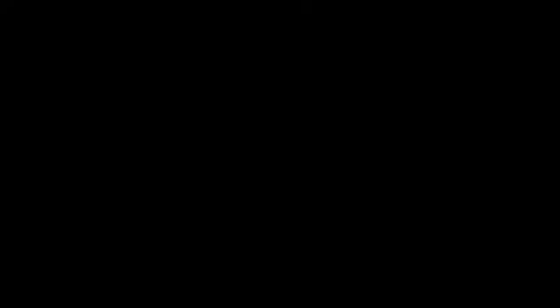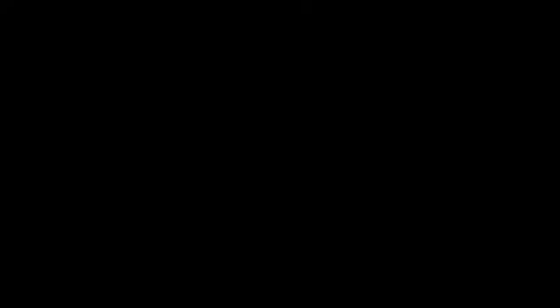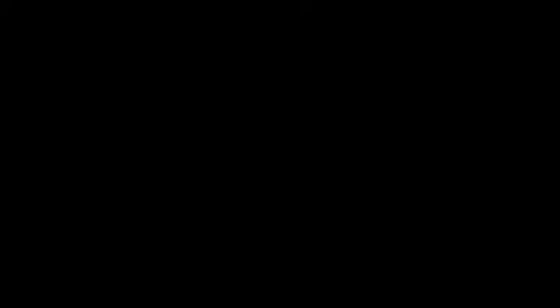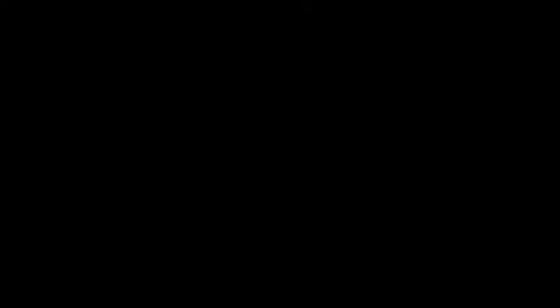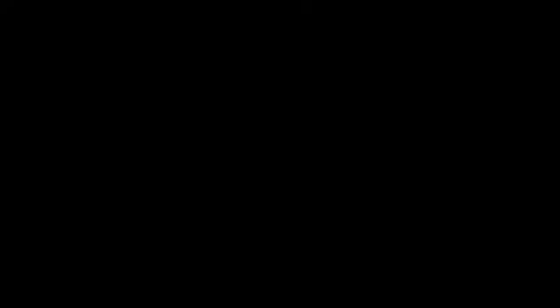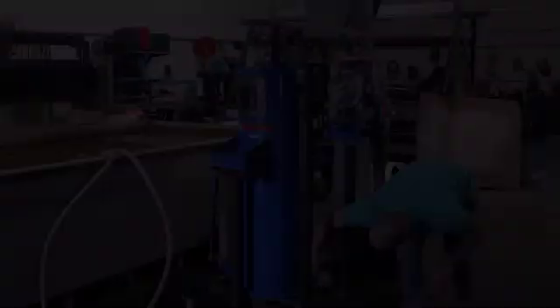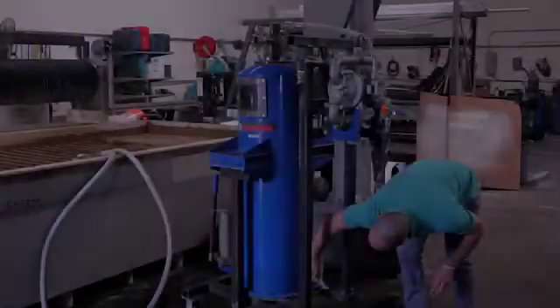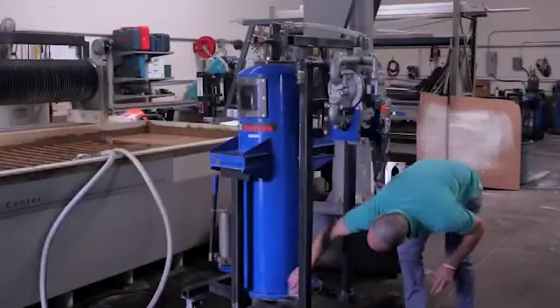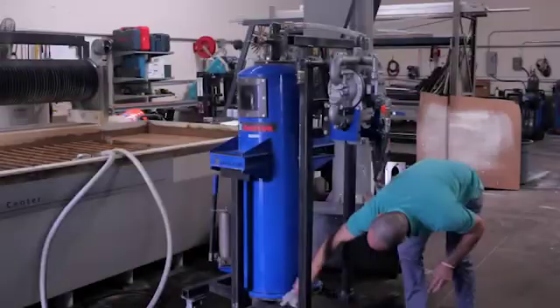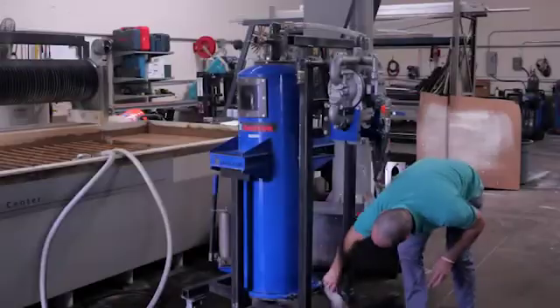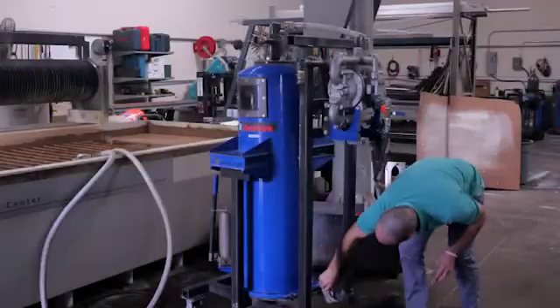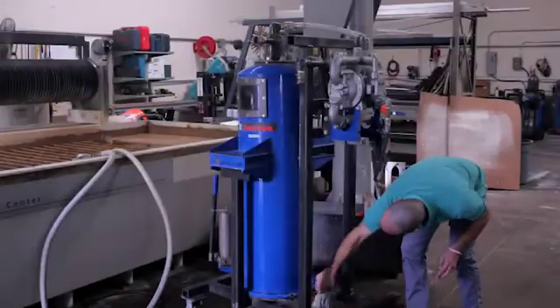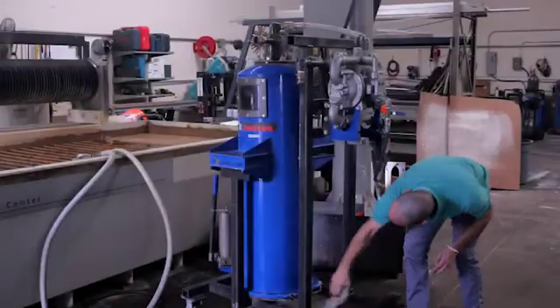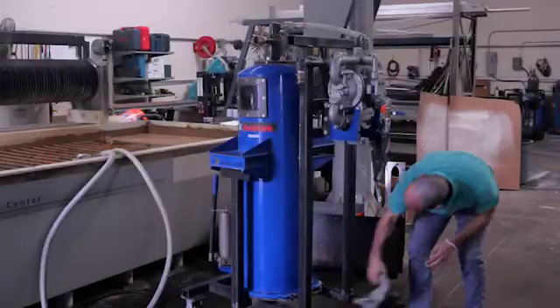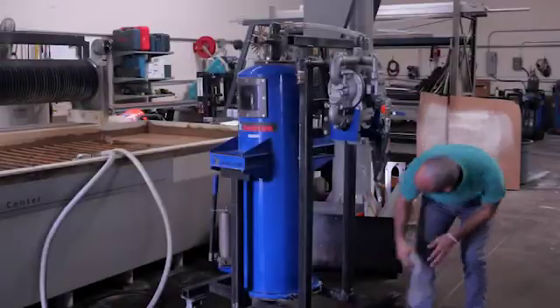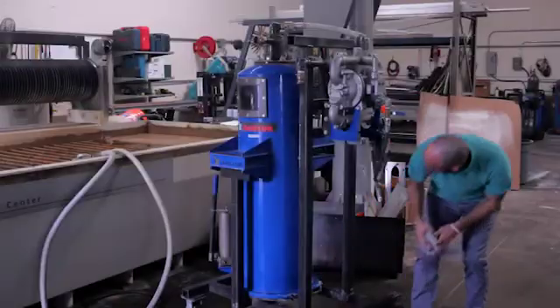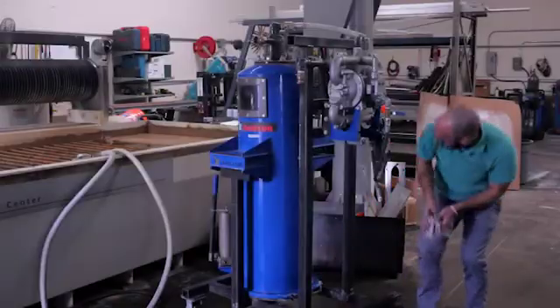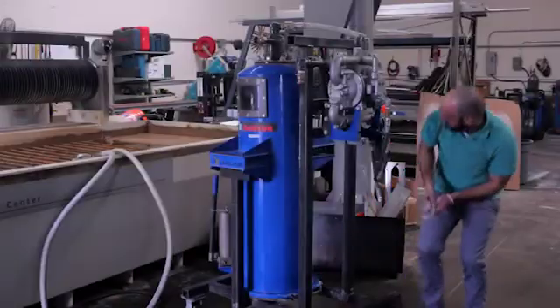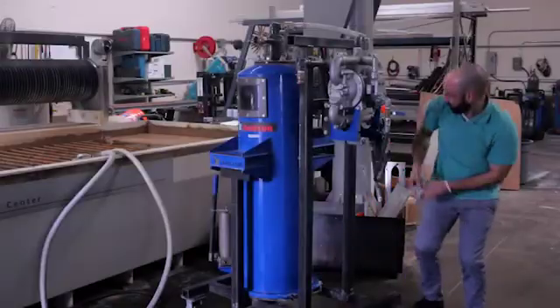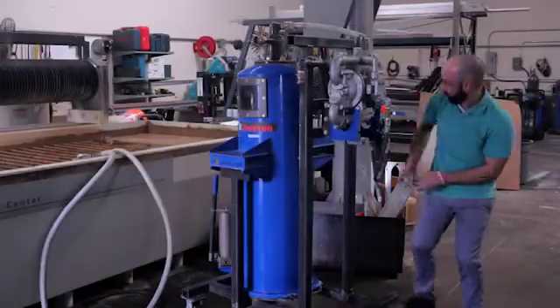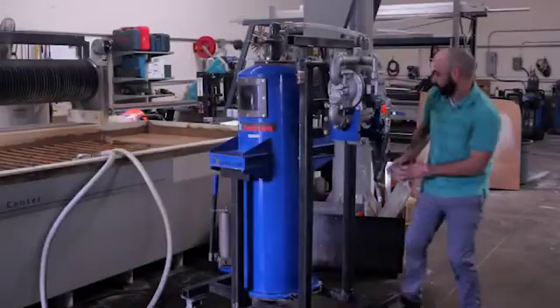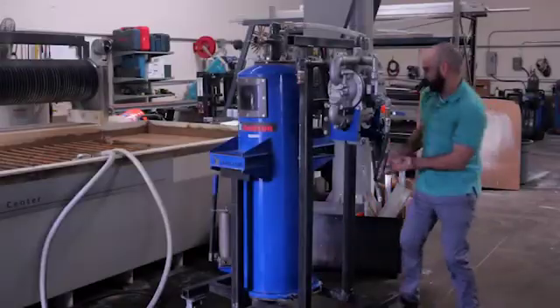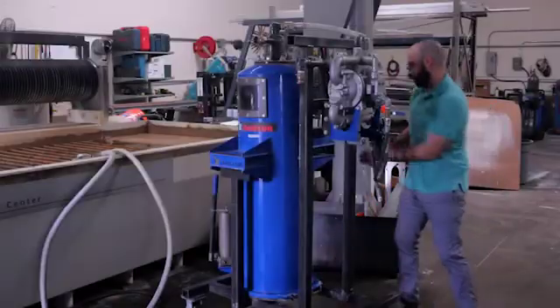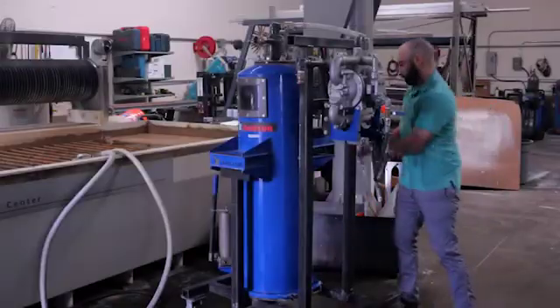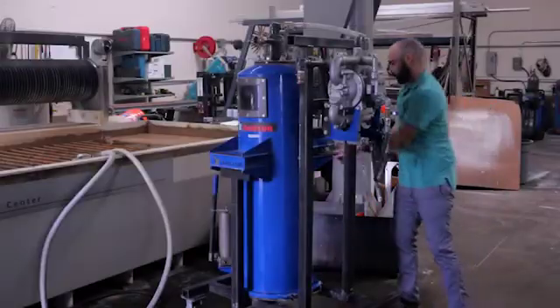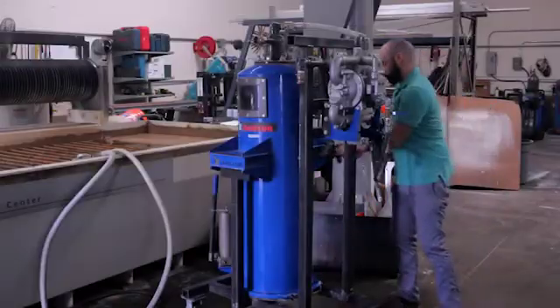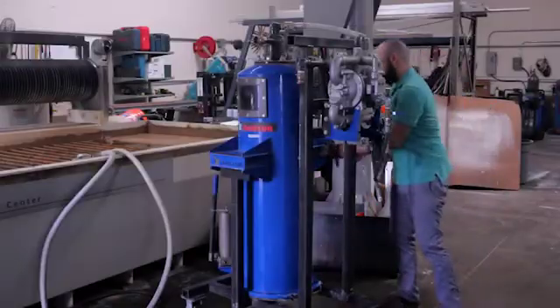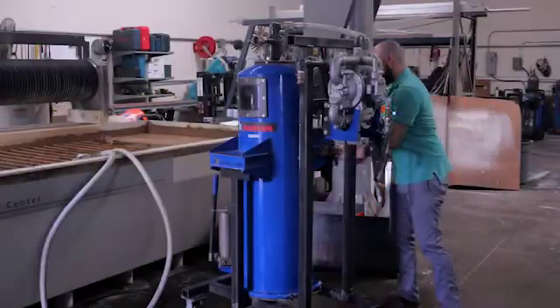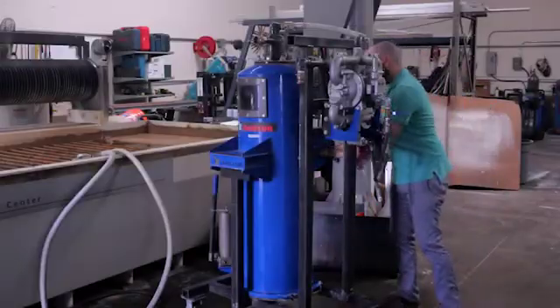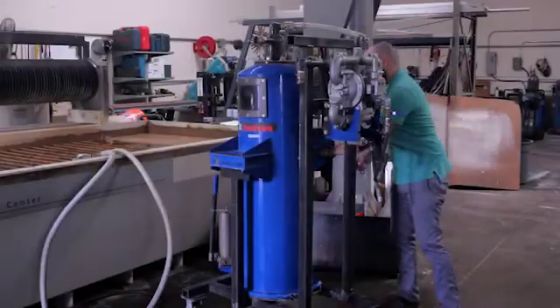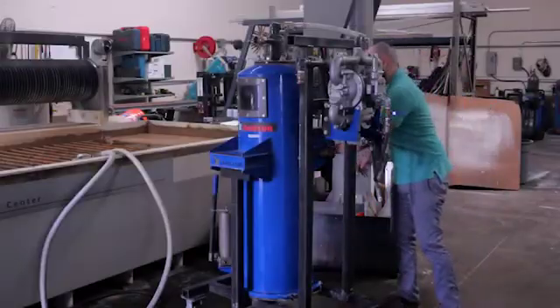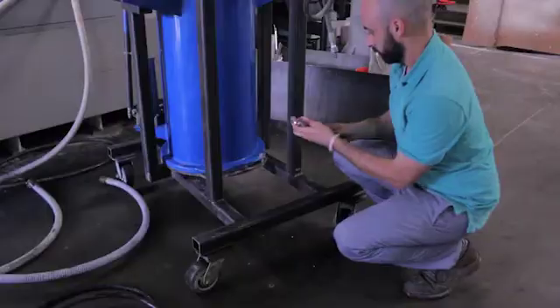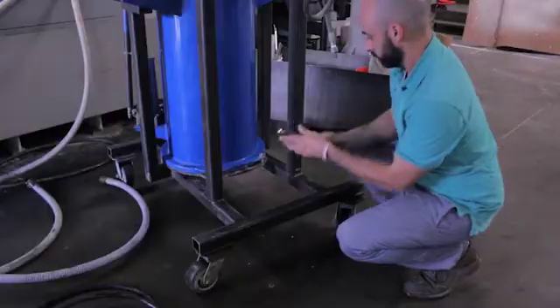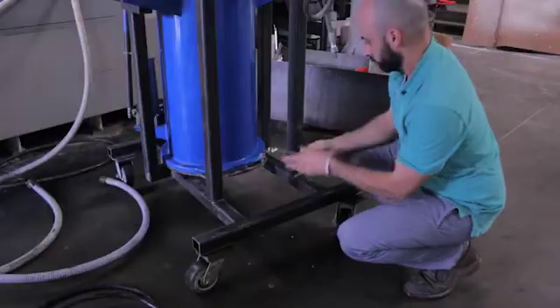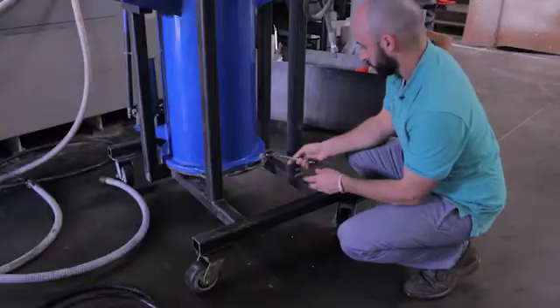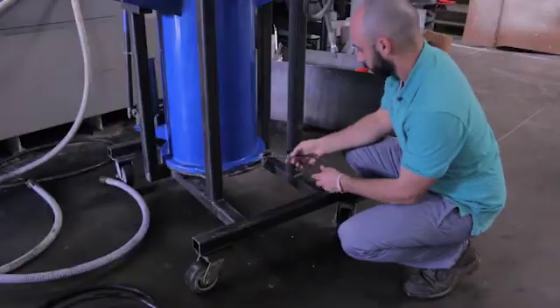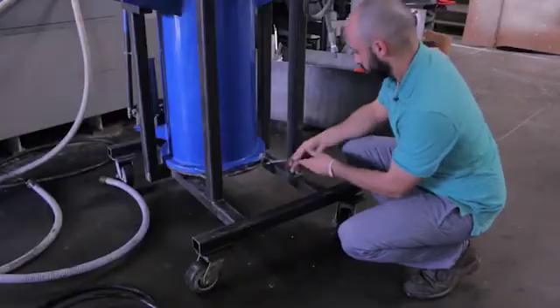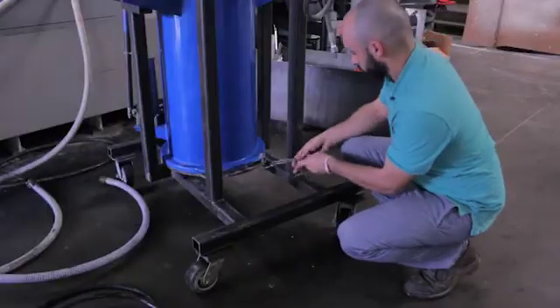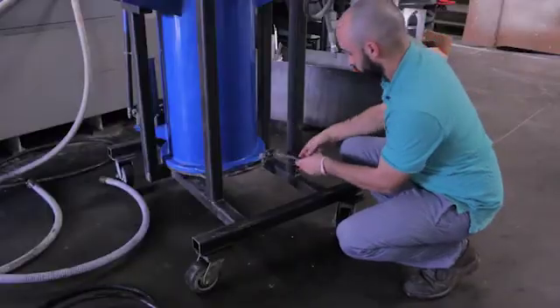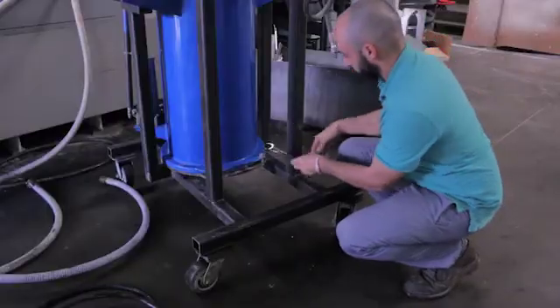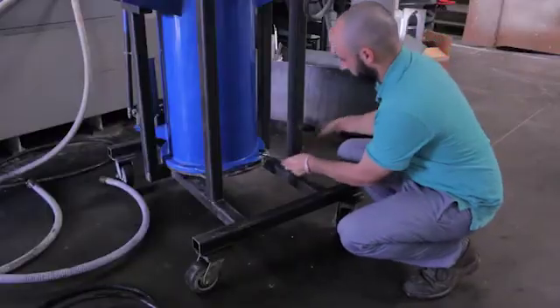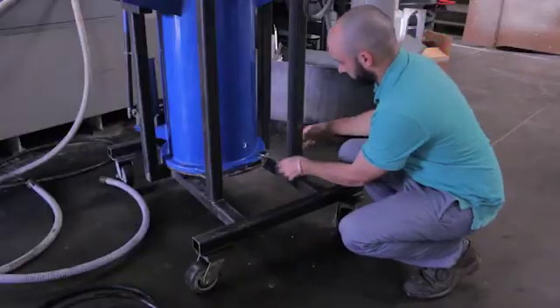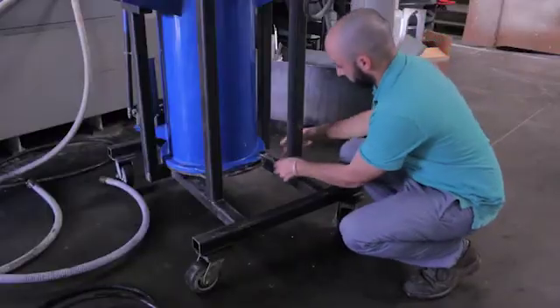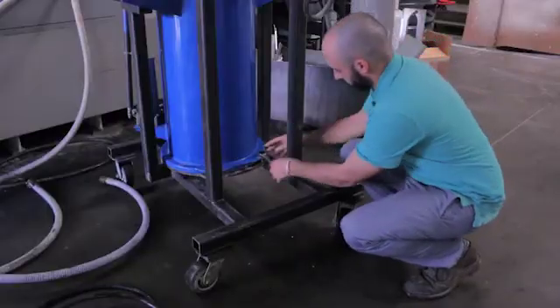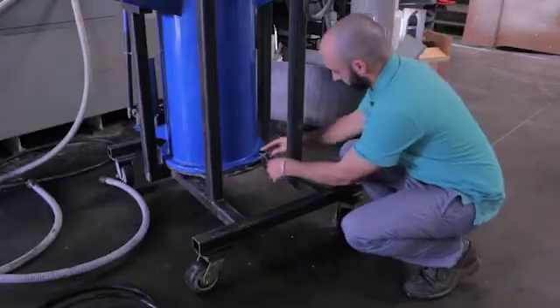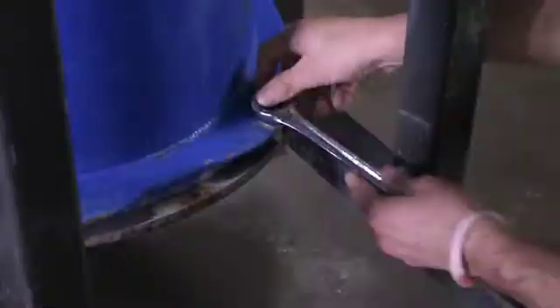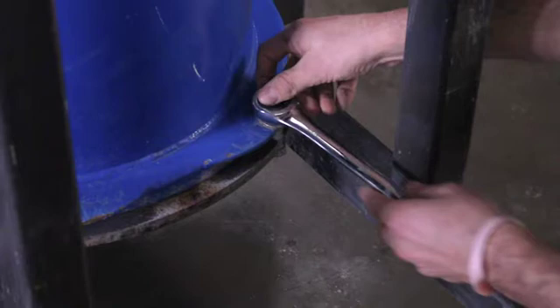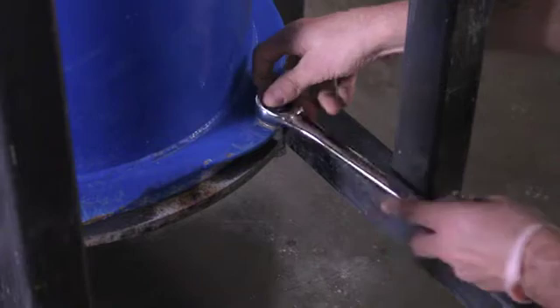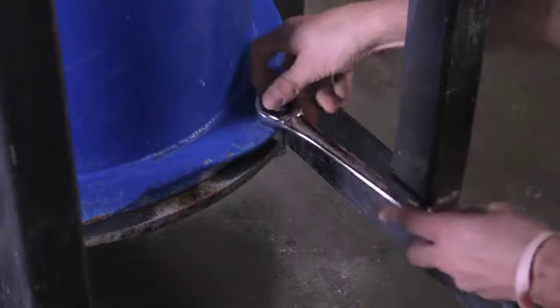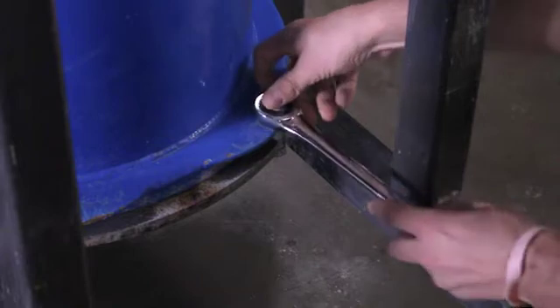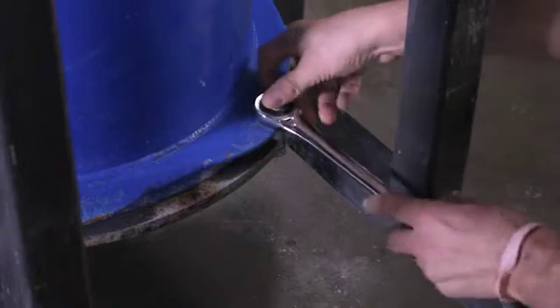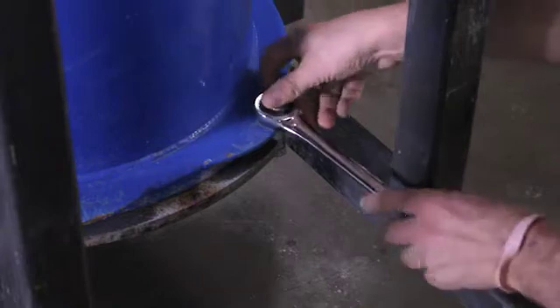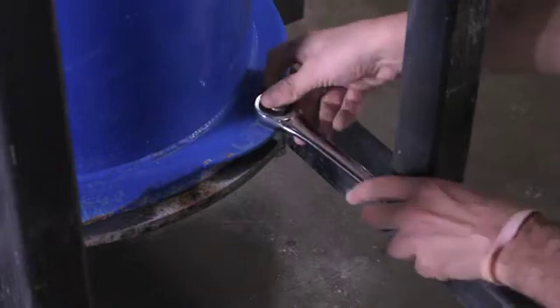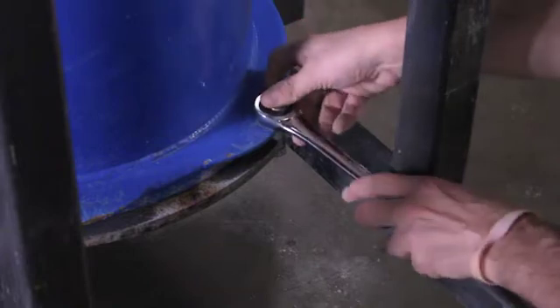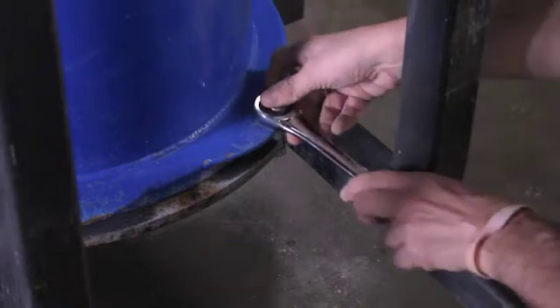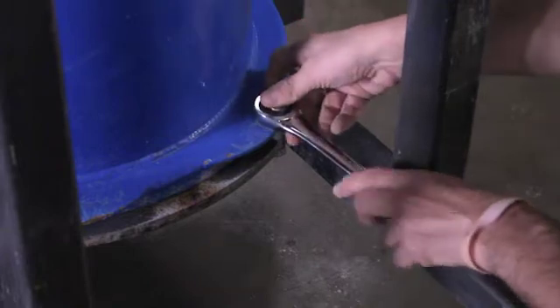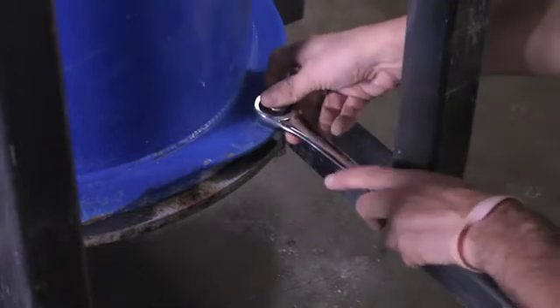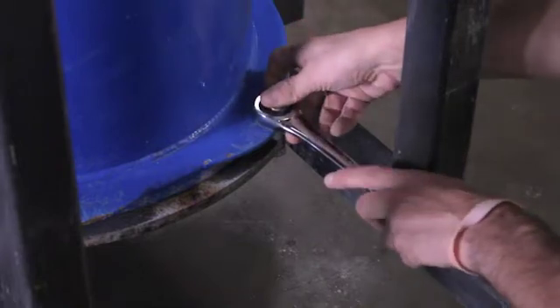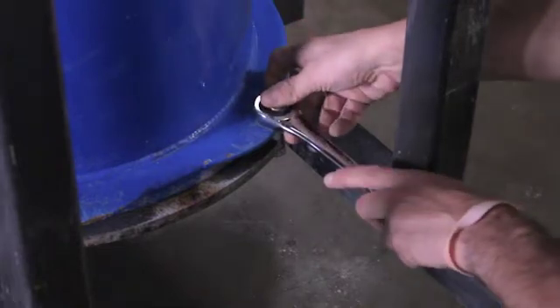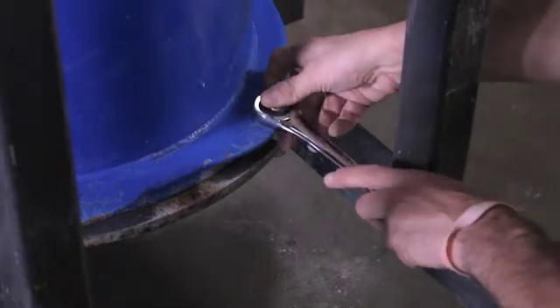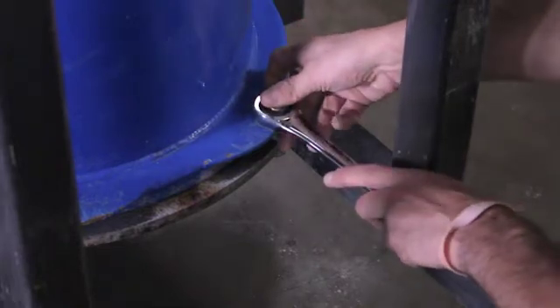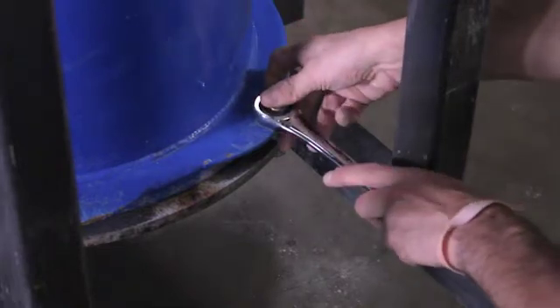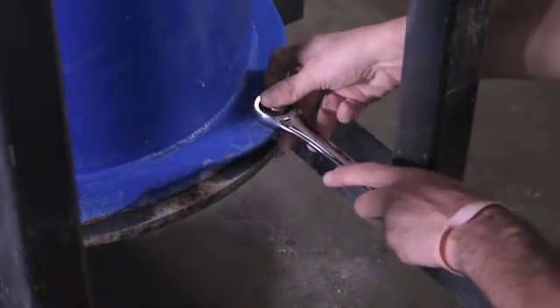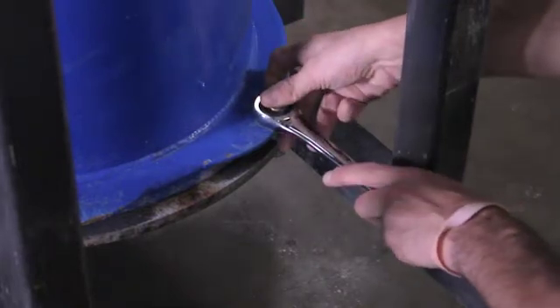Today we're going to be going over how to get your machine up and running. The first thing we're going to do is make sure the lock bolt on the front of the machine is snugged up.